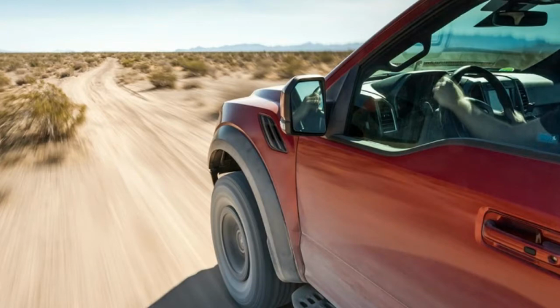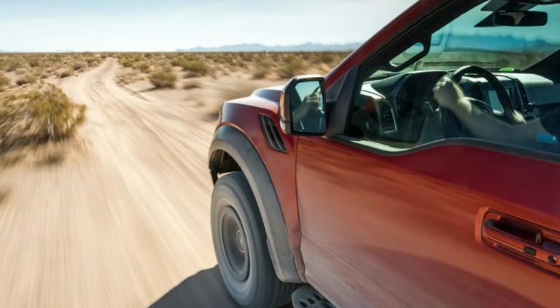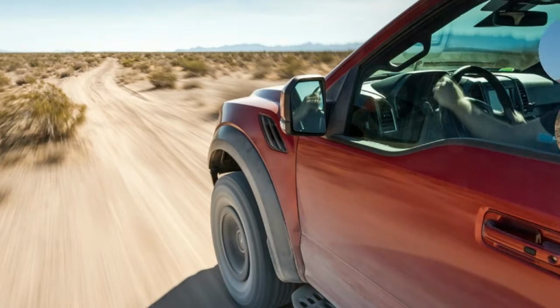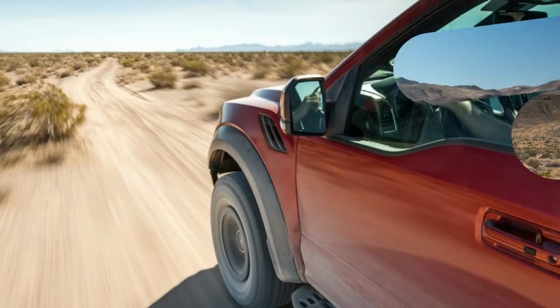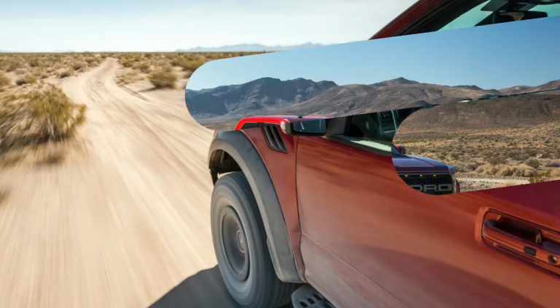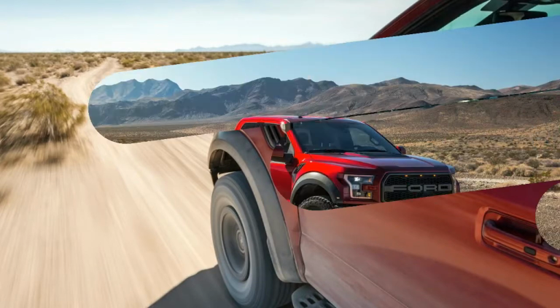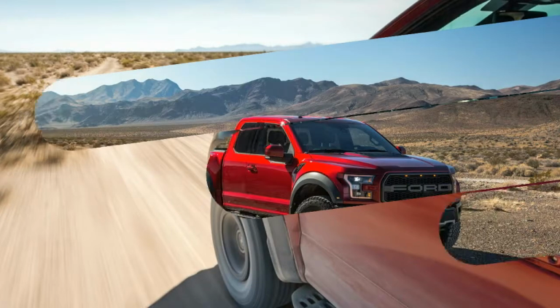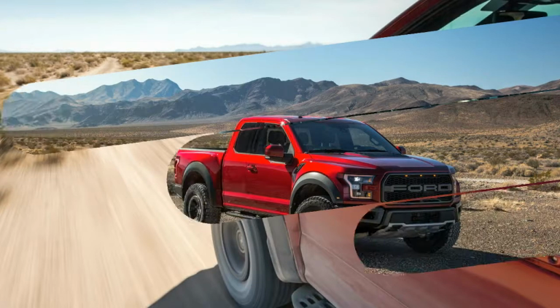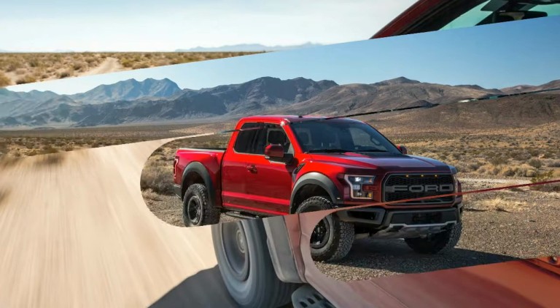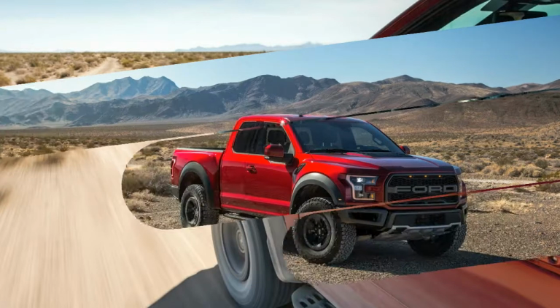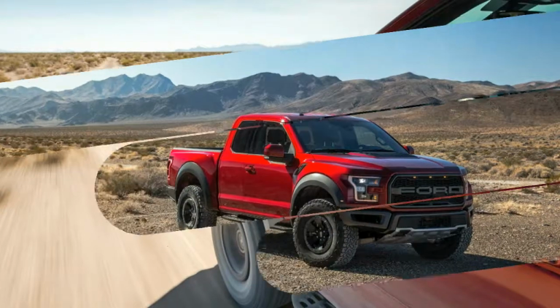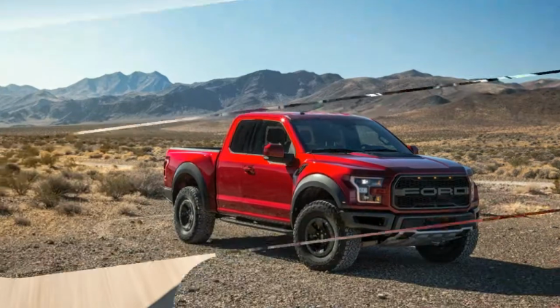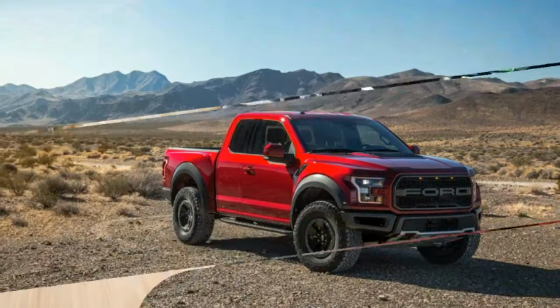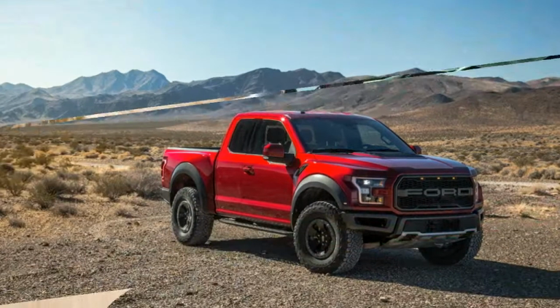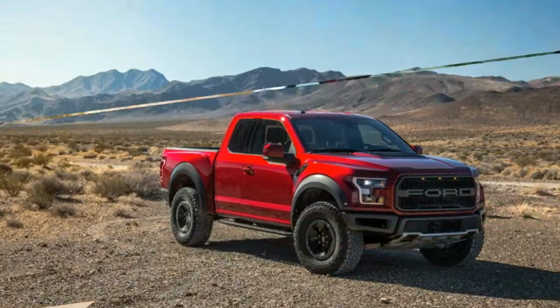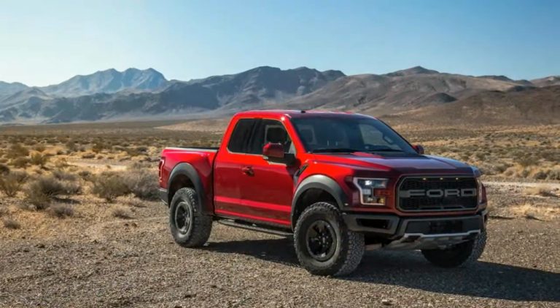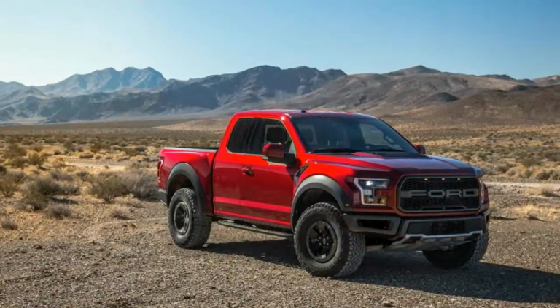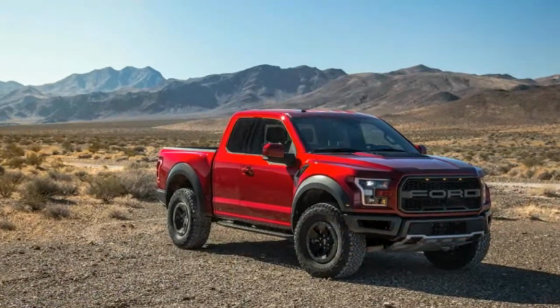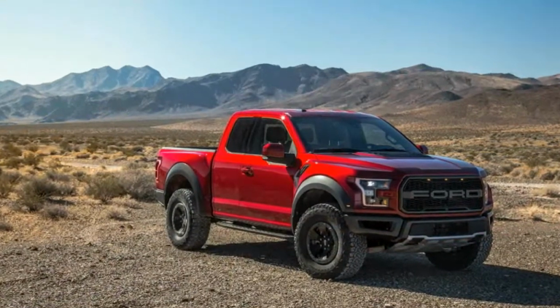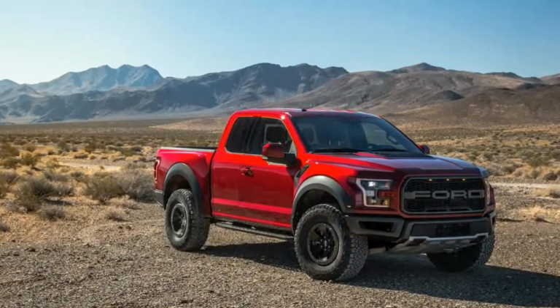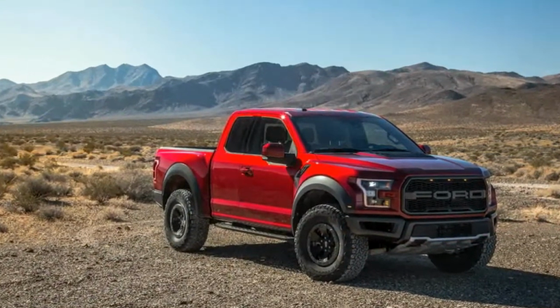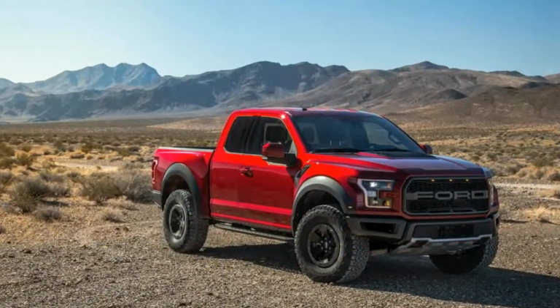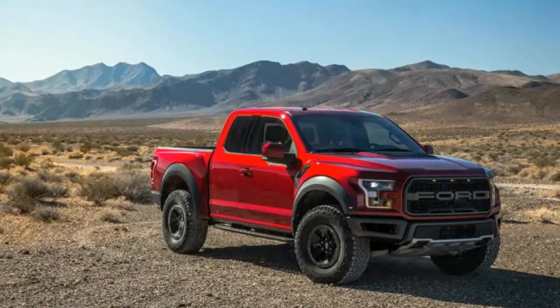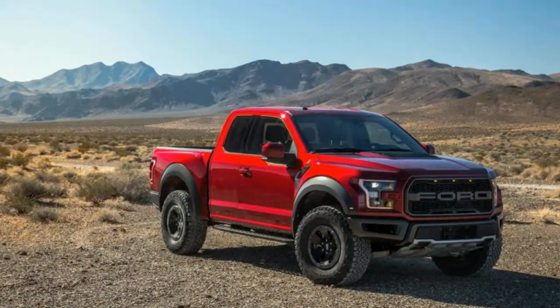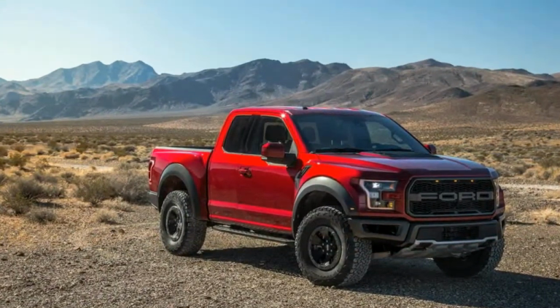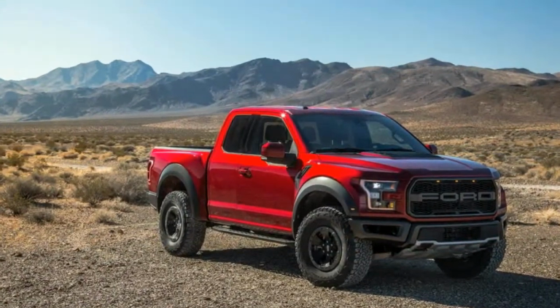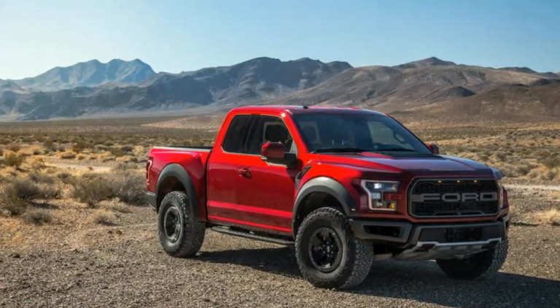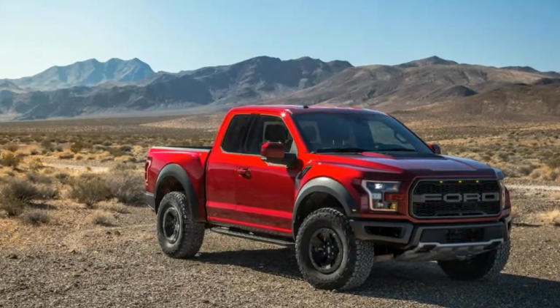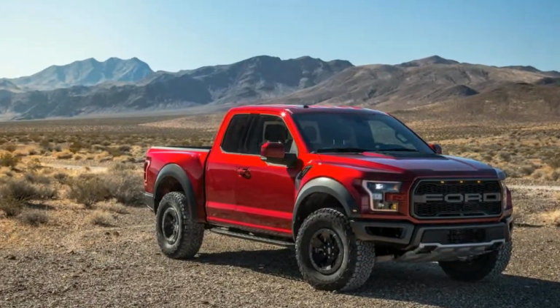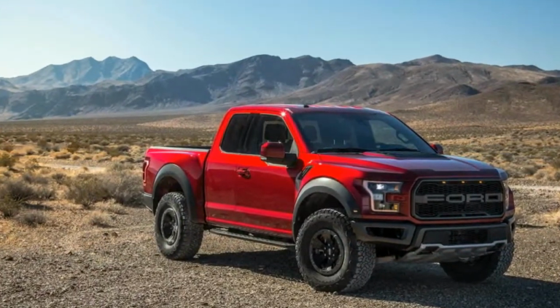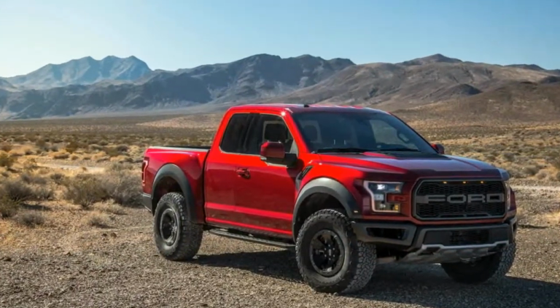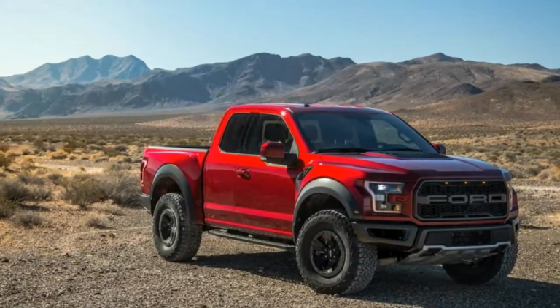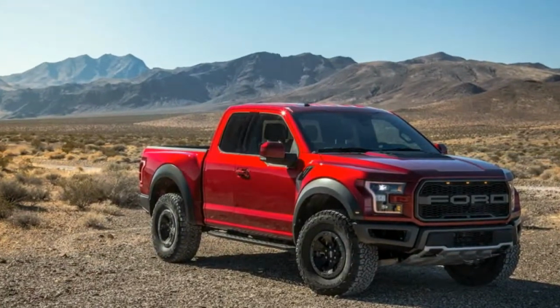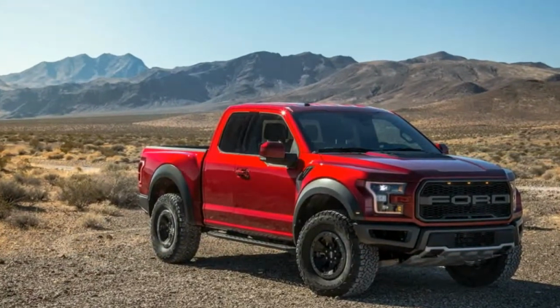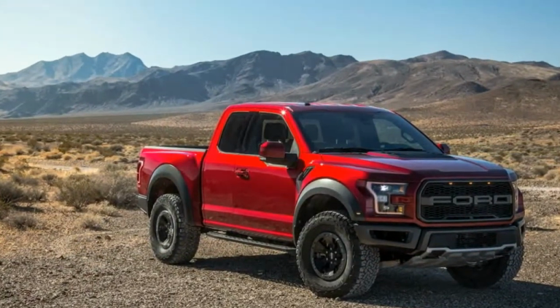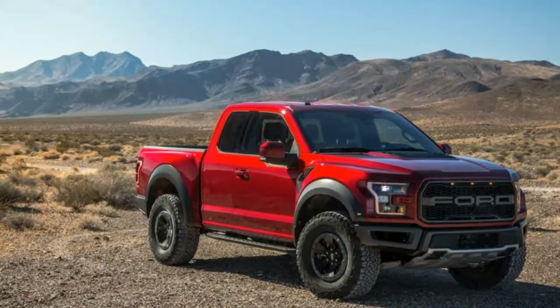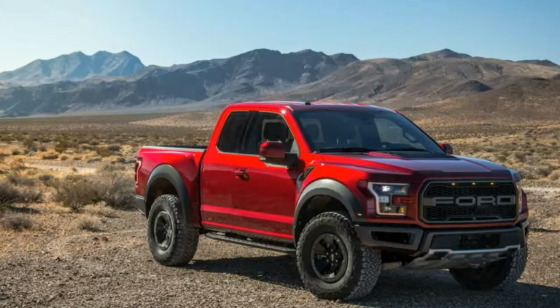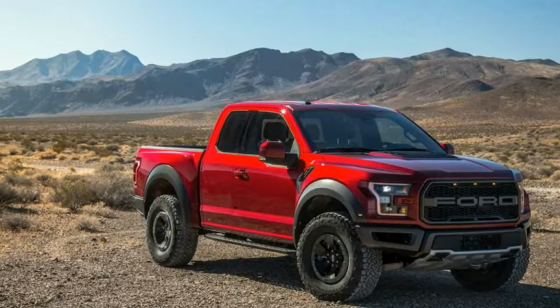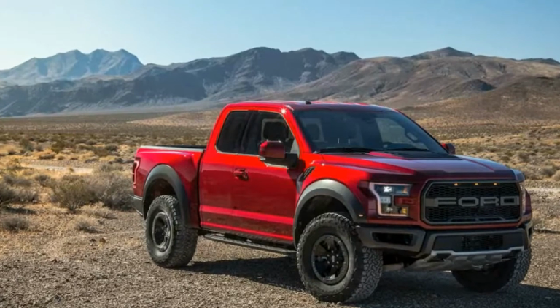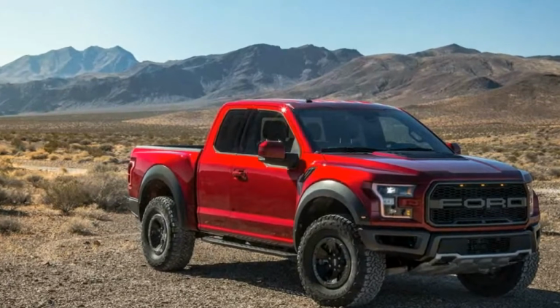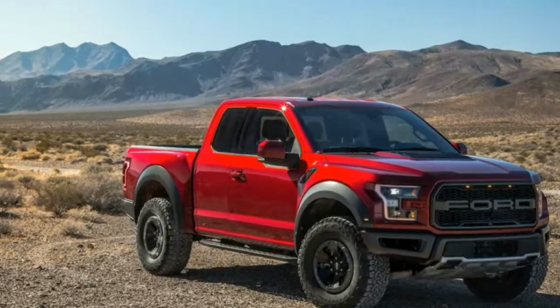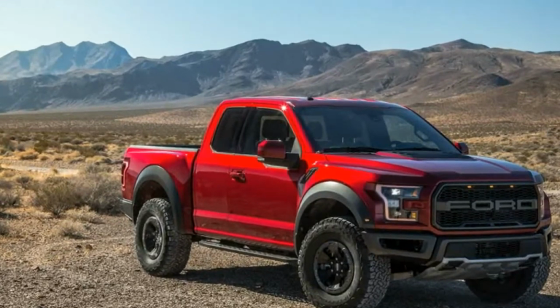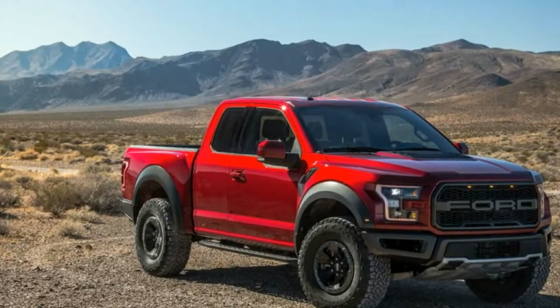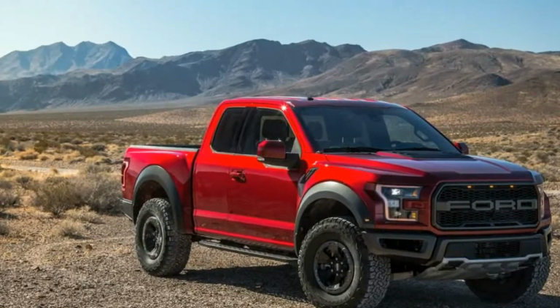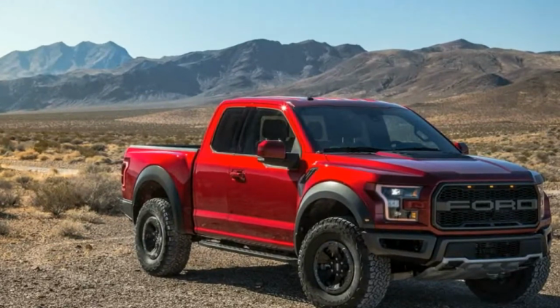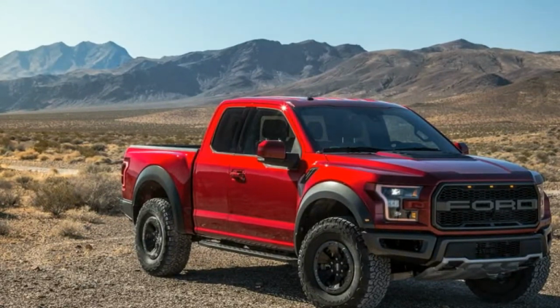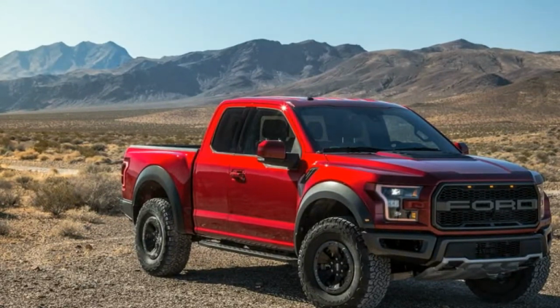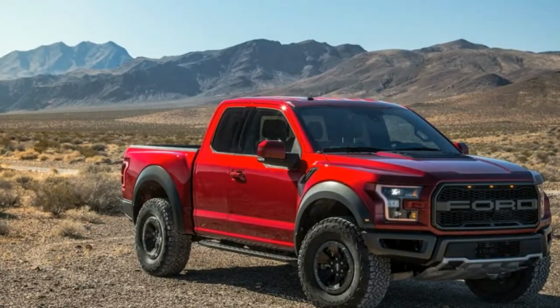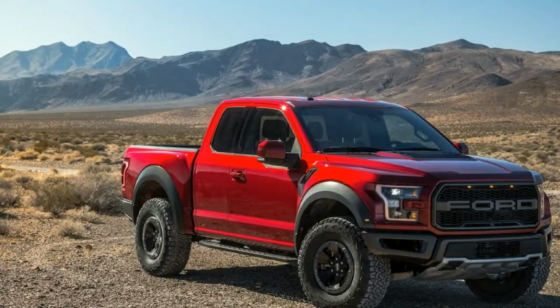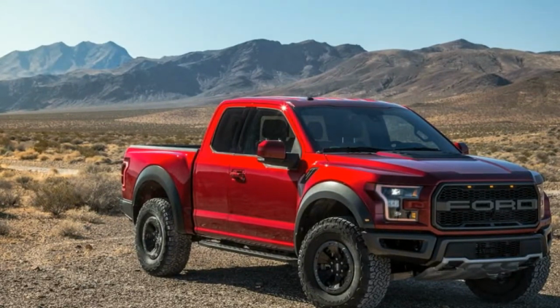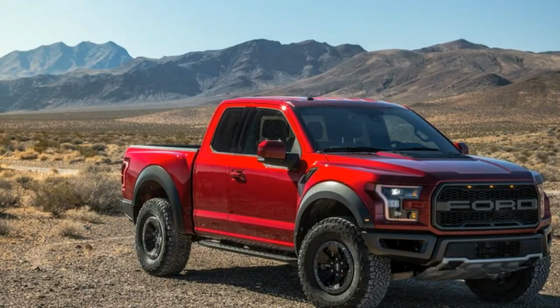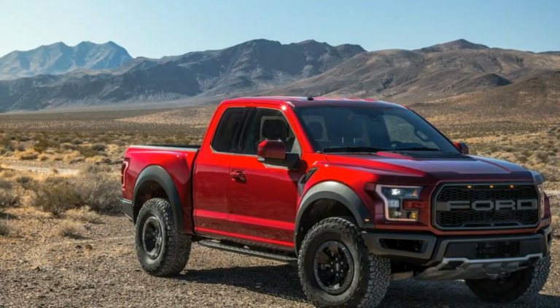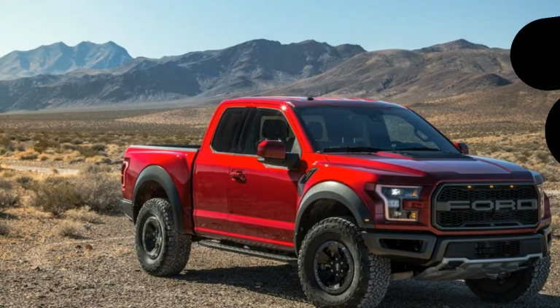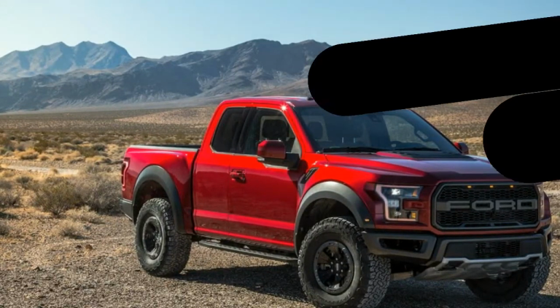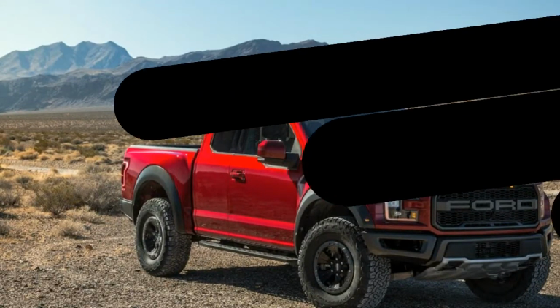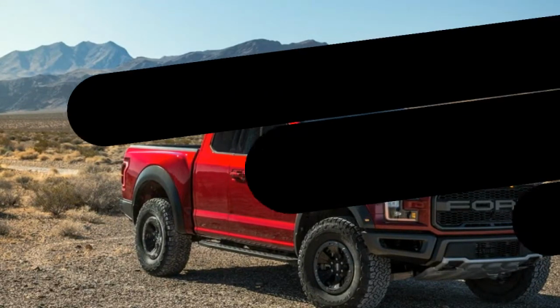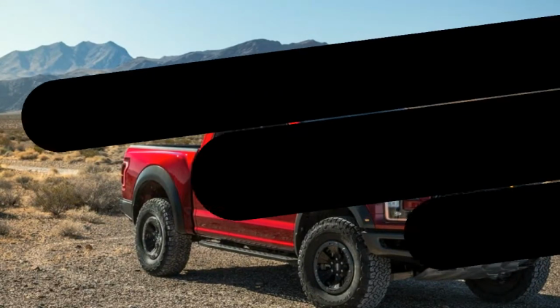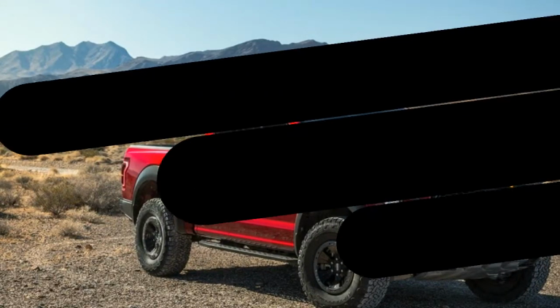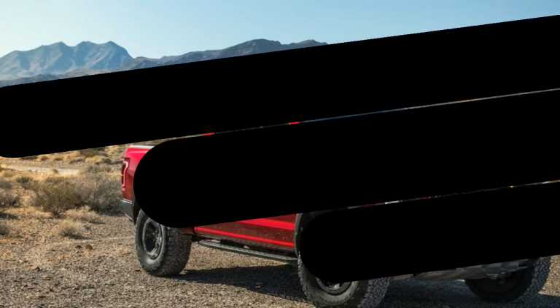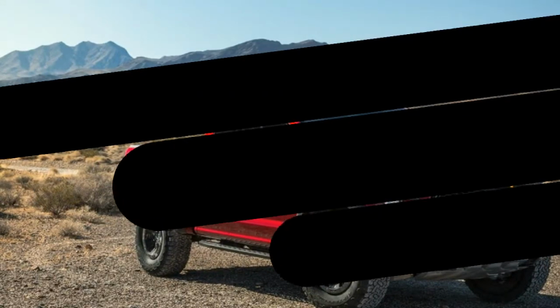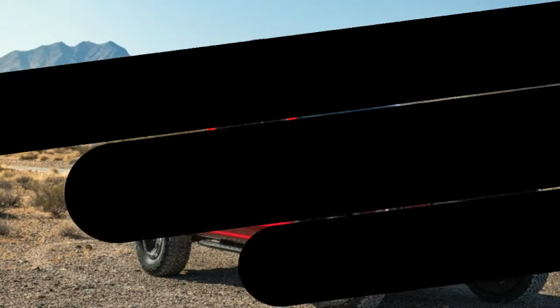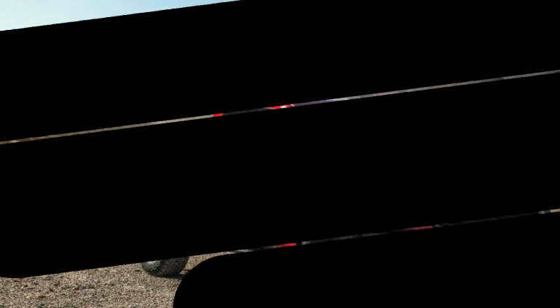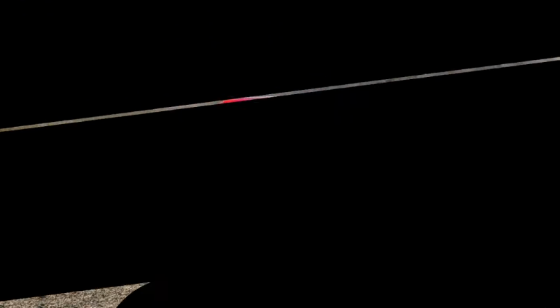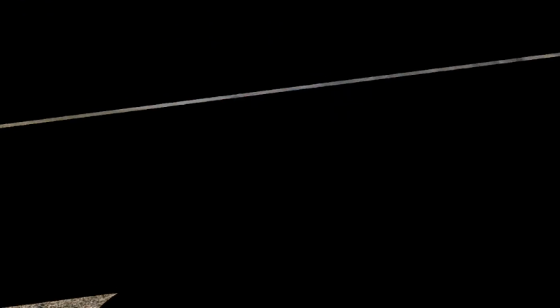We aimed to retrace the route of the early Mint 400 races, but development and adult memories meant that we could only stick to the—